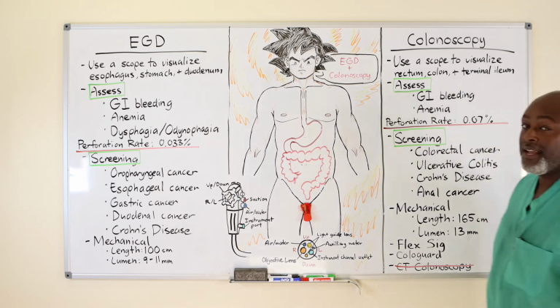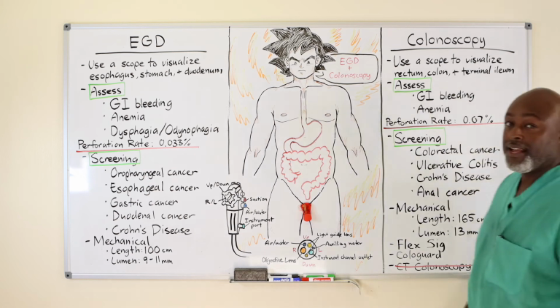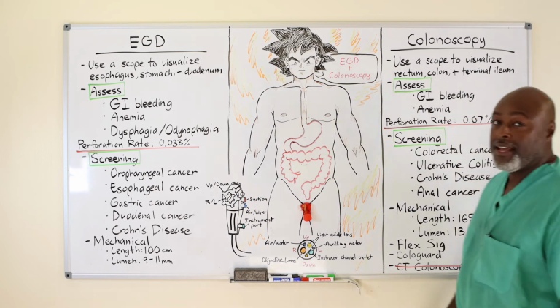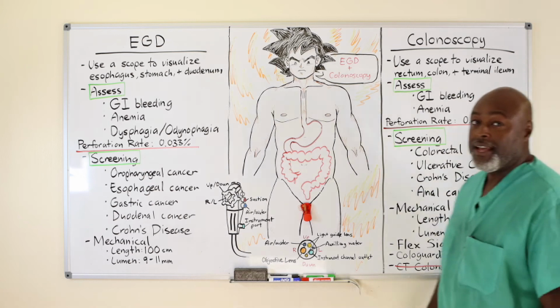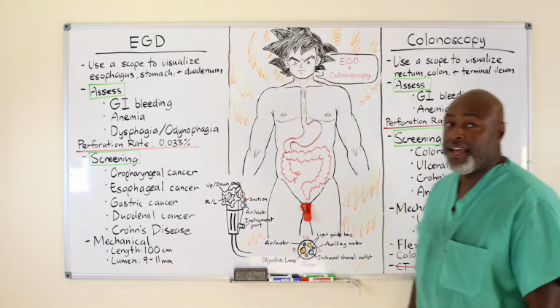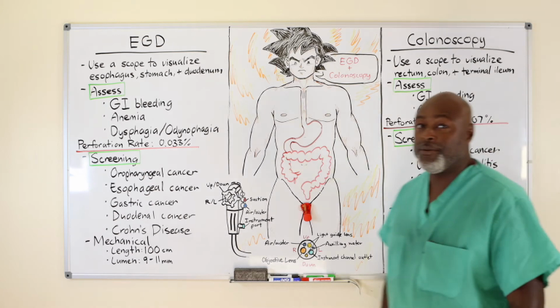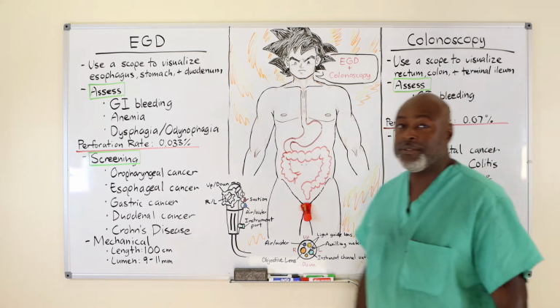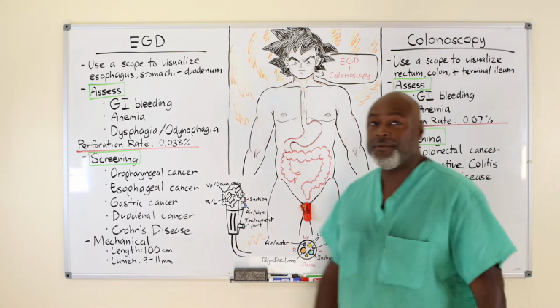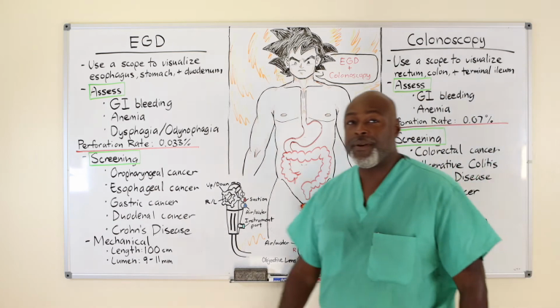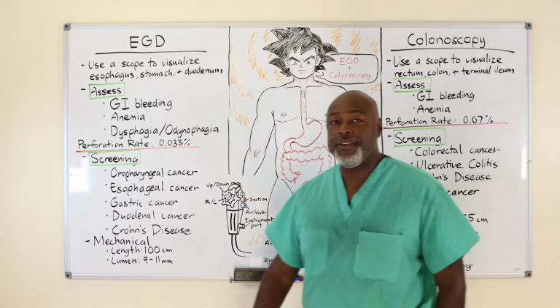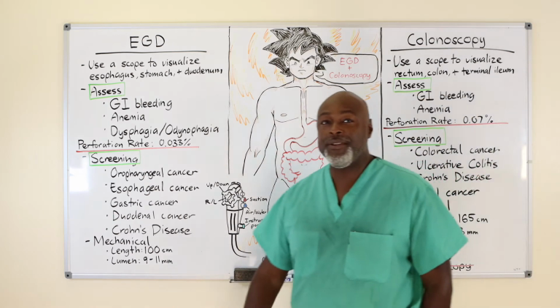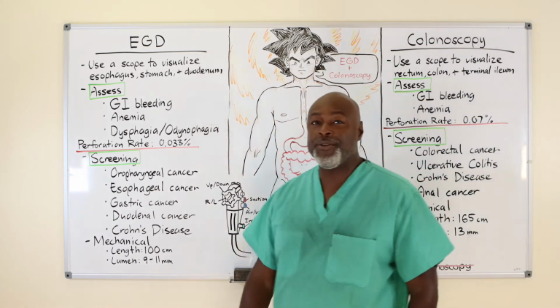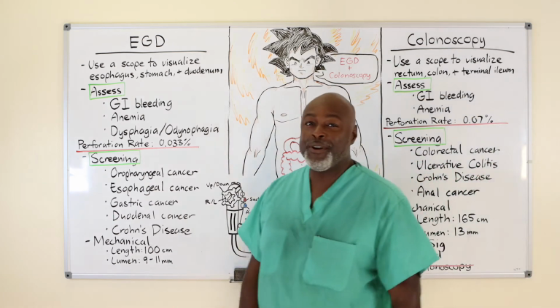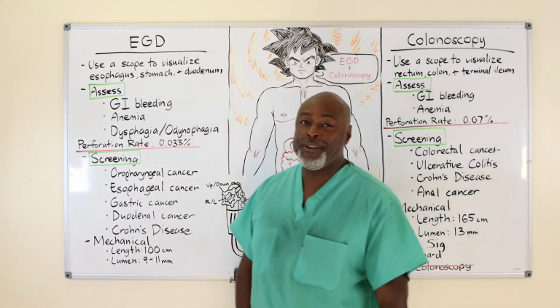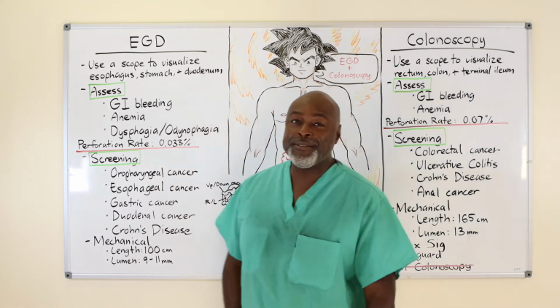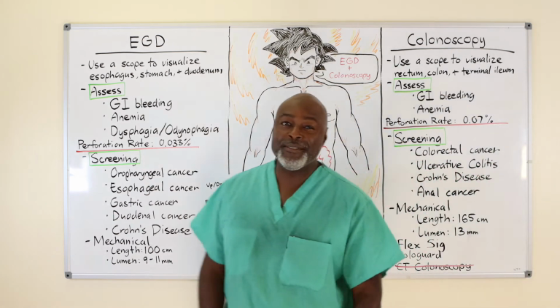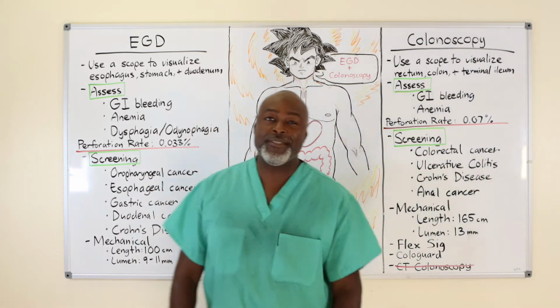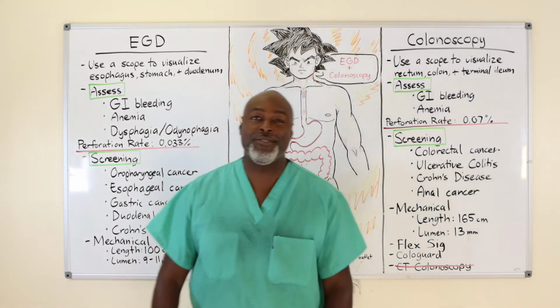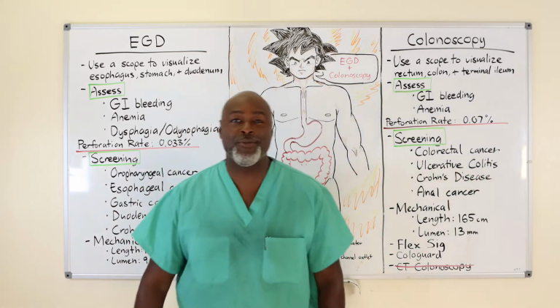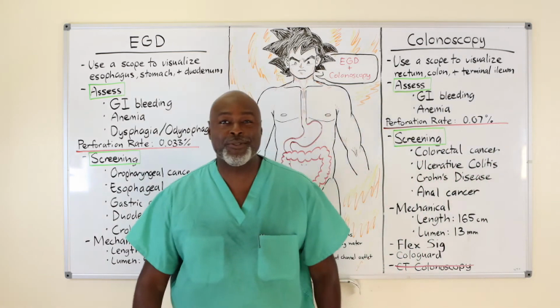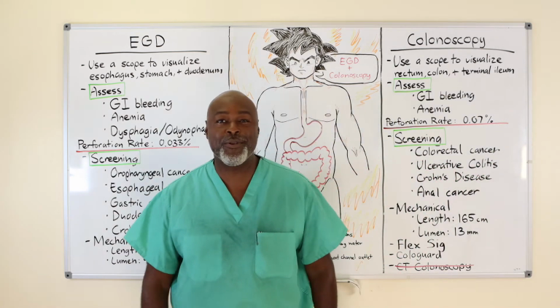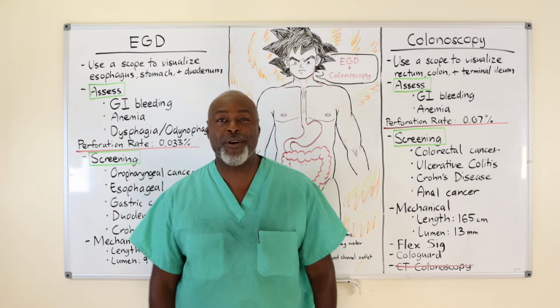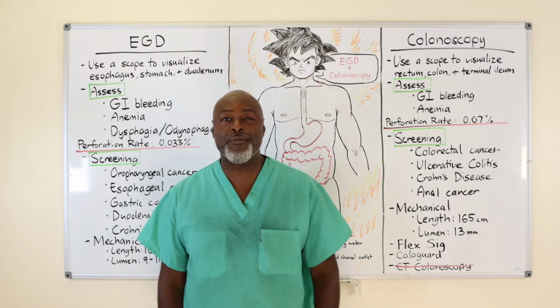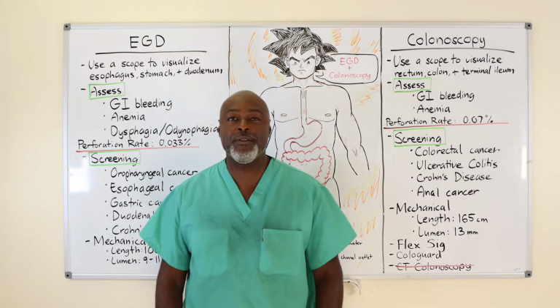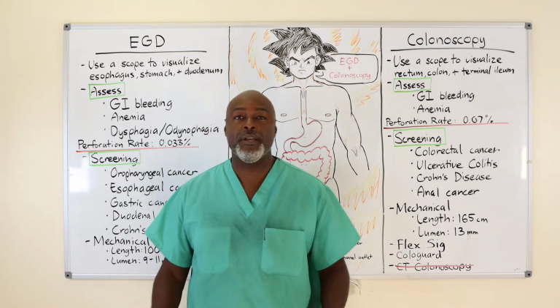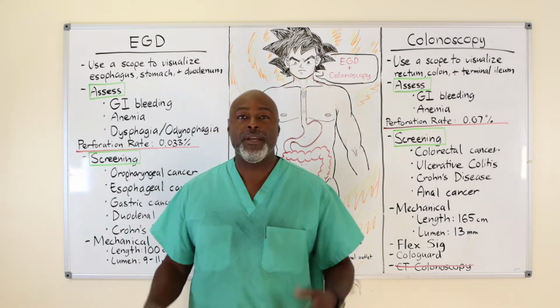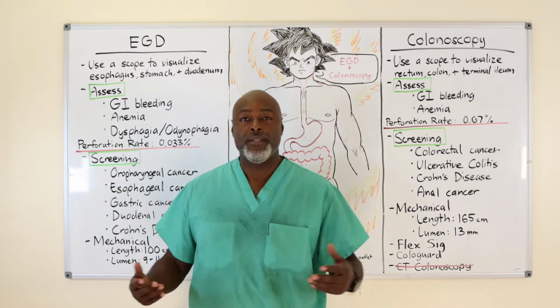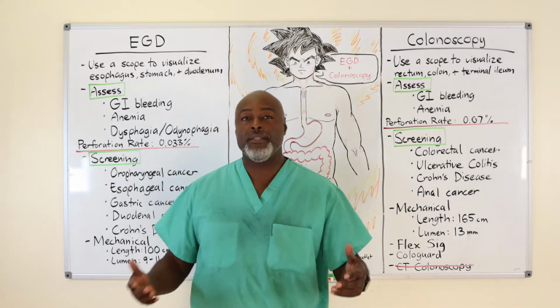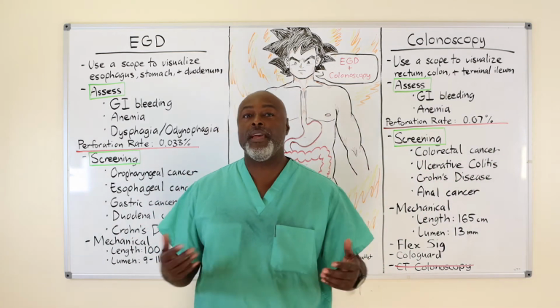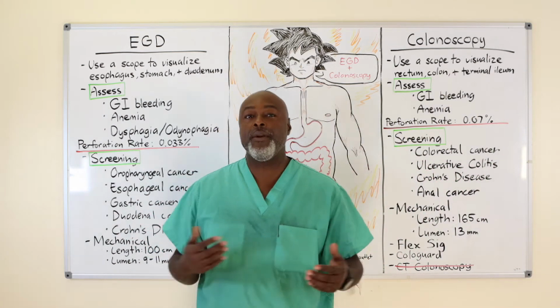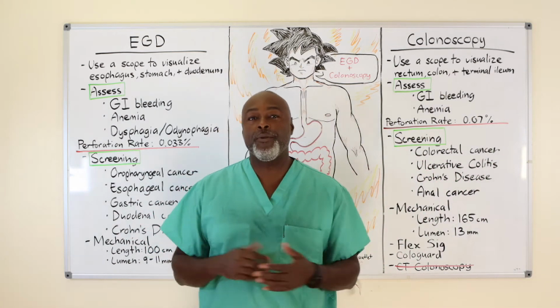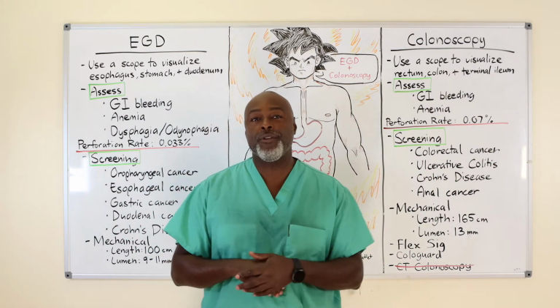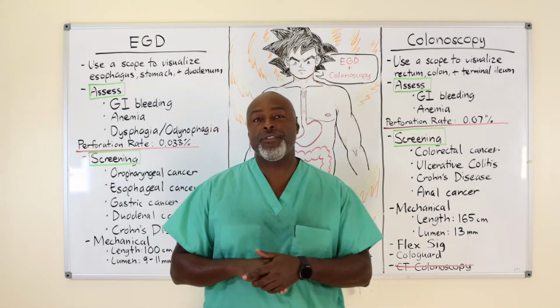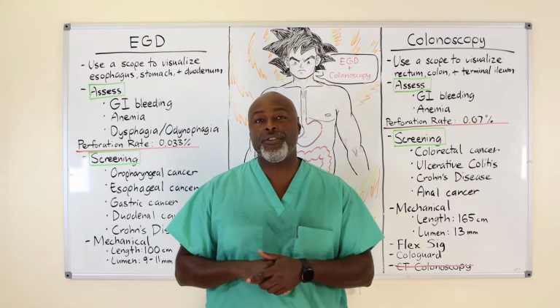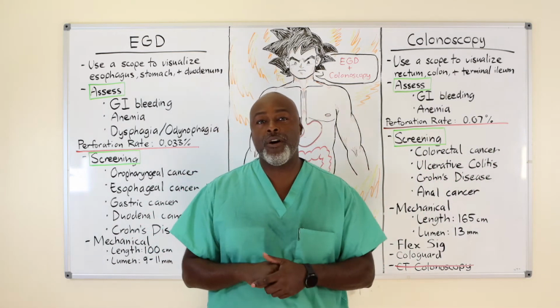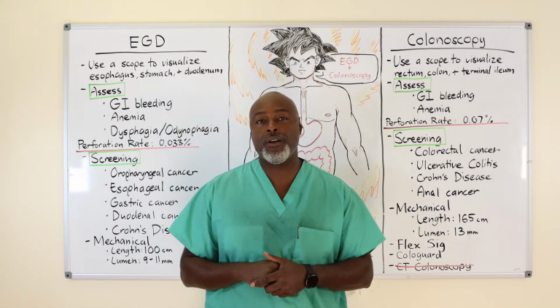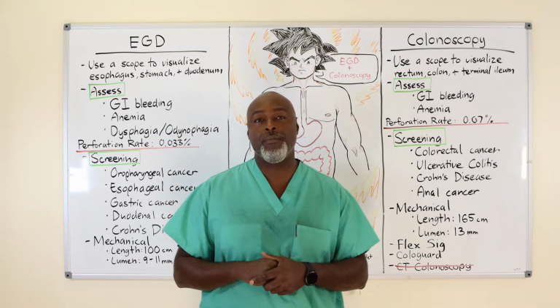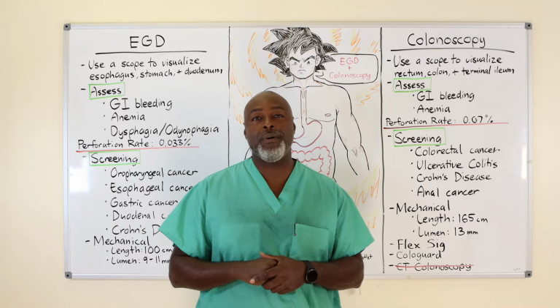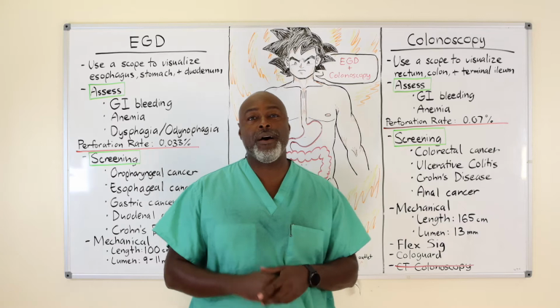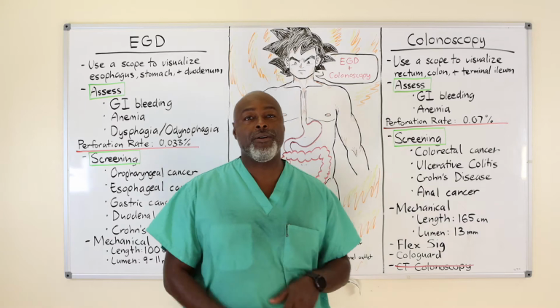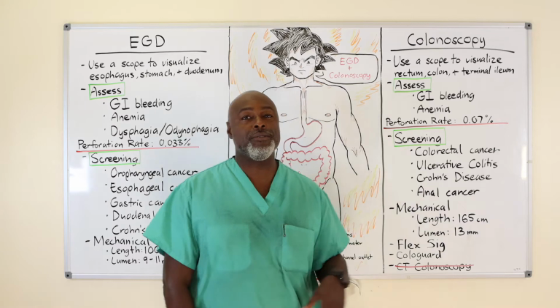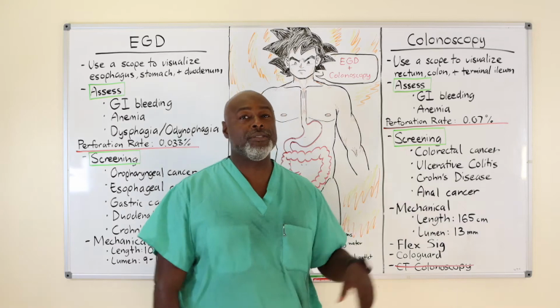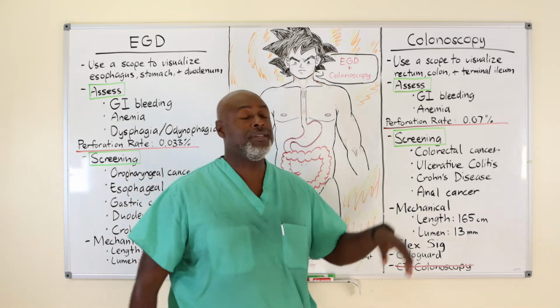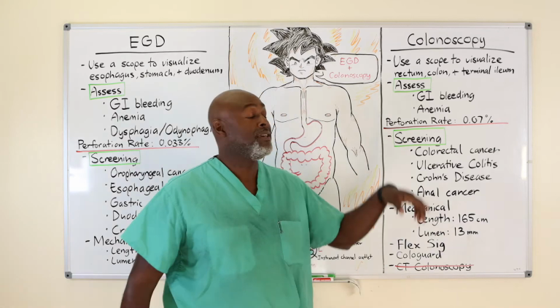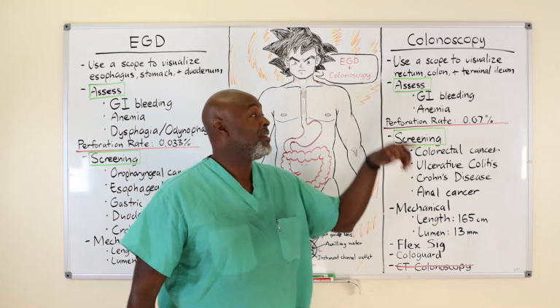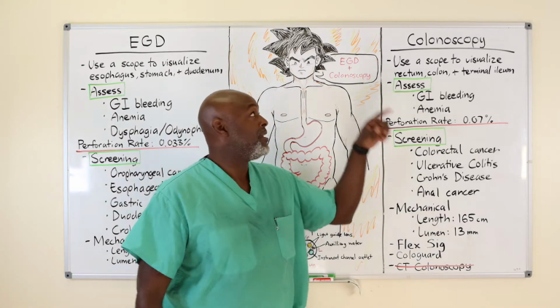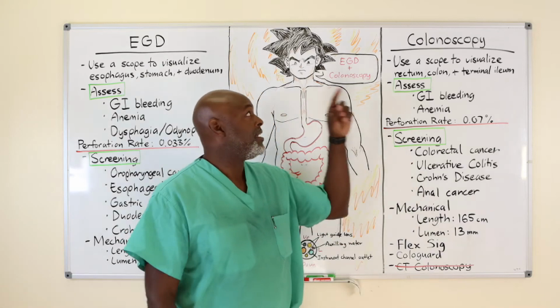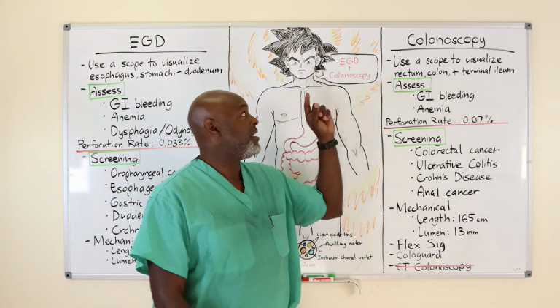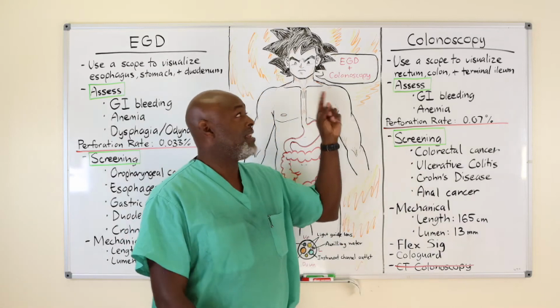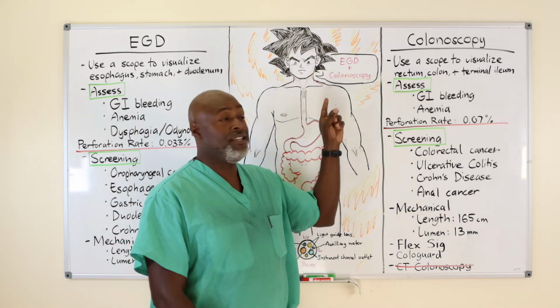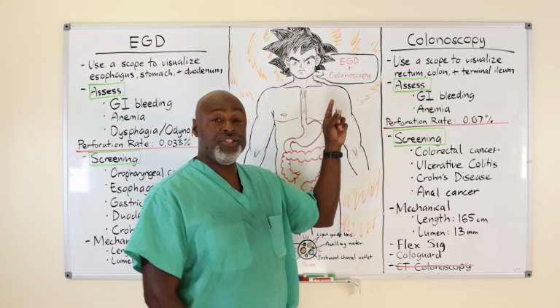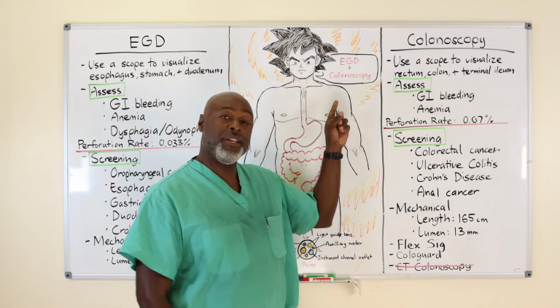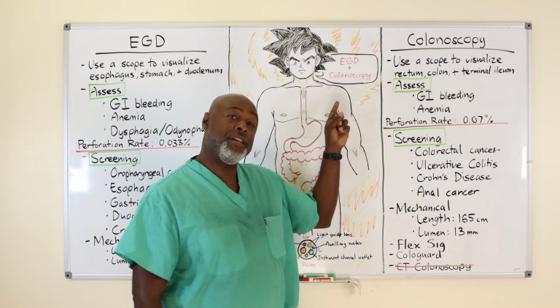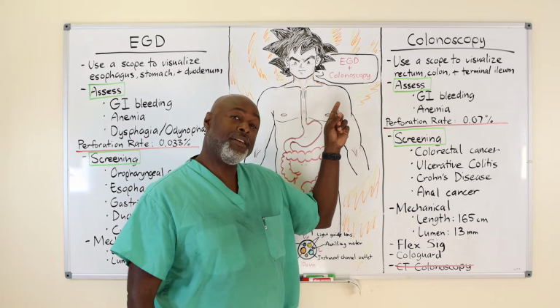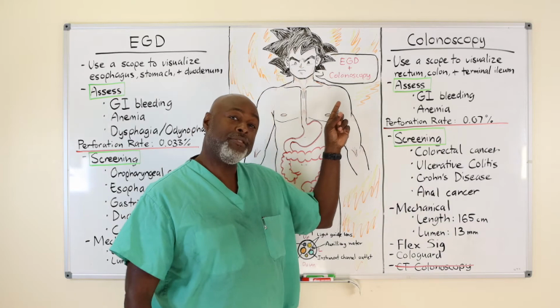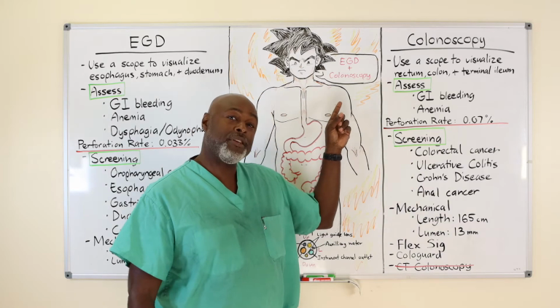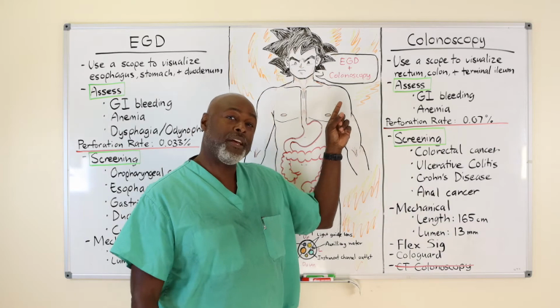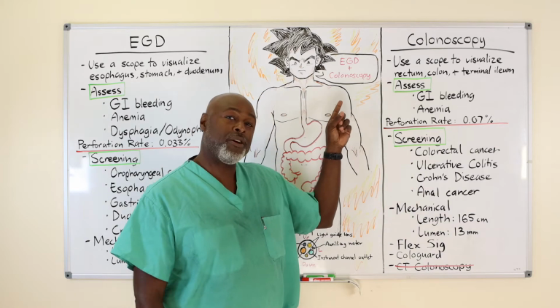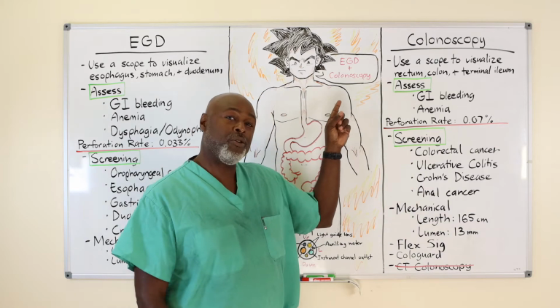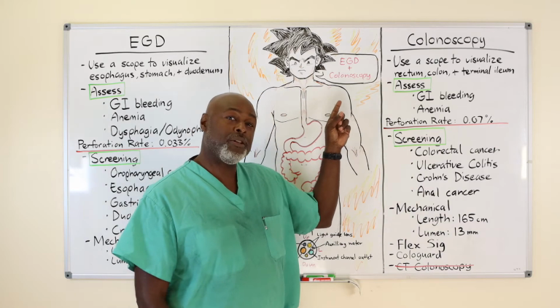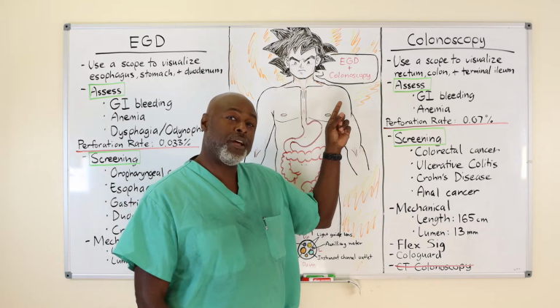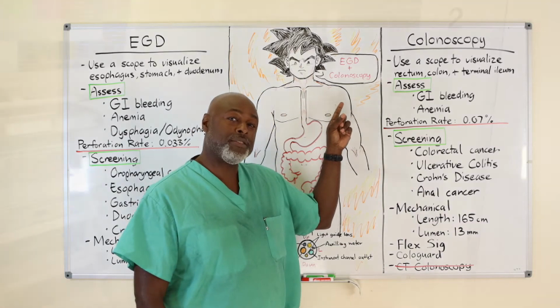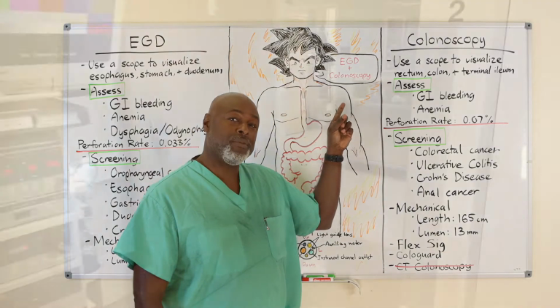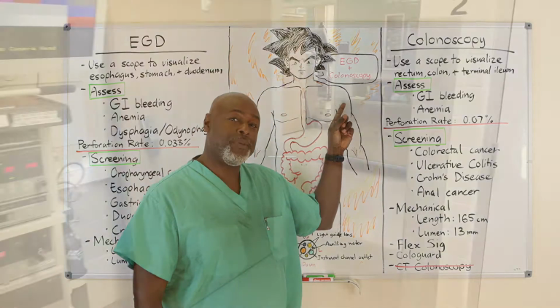Hey, what's up? How you doing? George Crawford. Today we're going to talk about EGDs and colonoscopy.